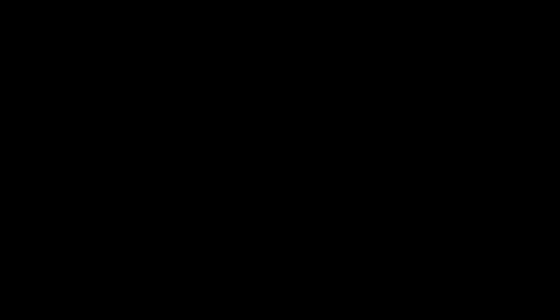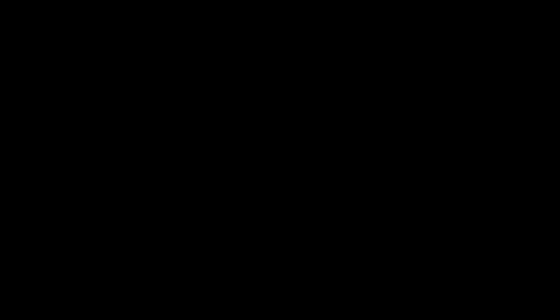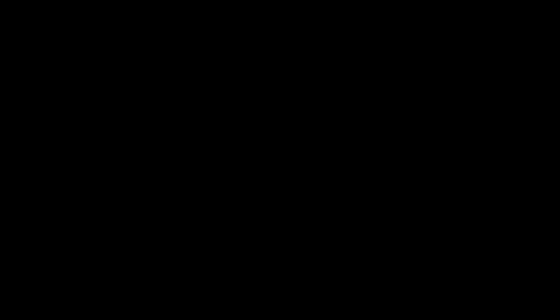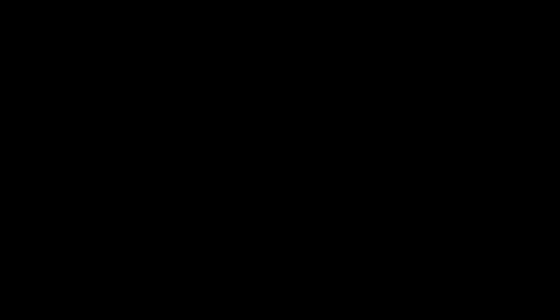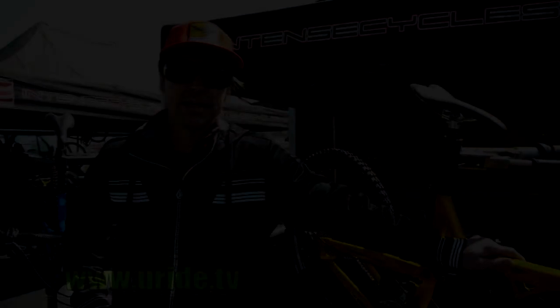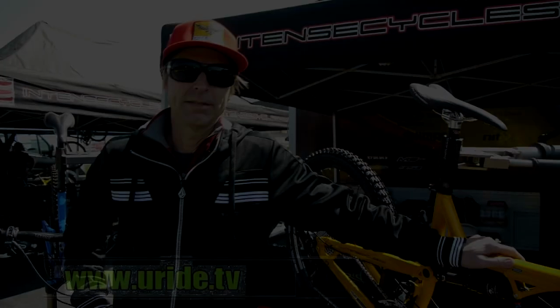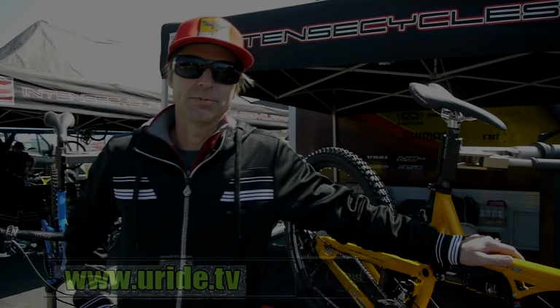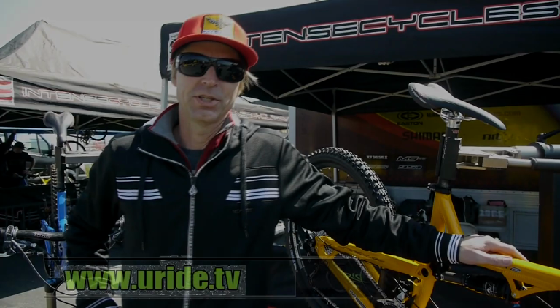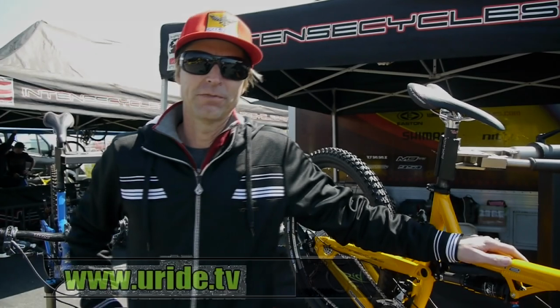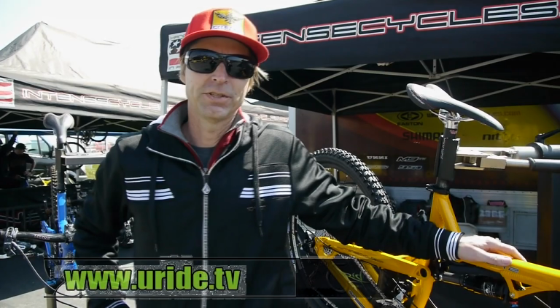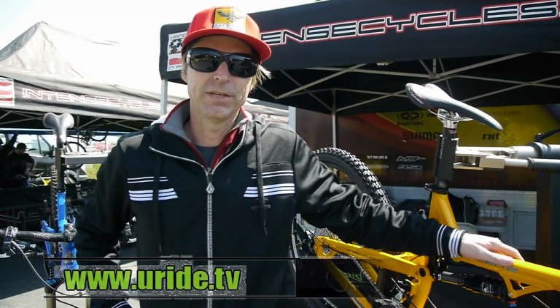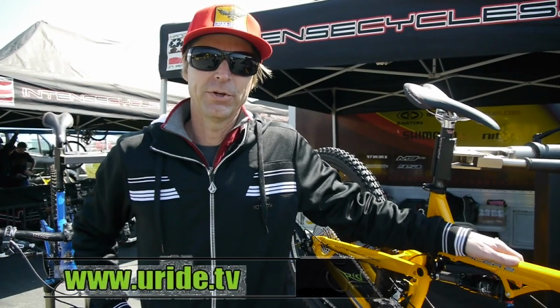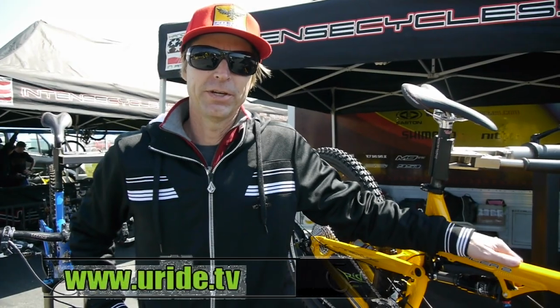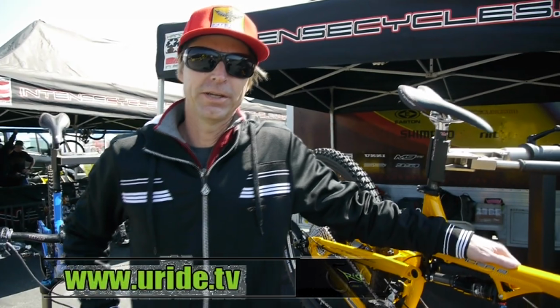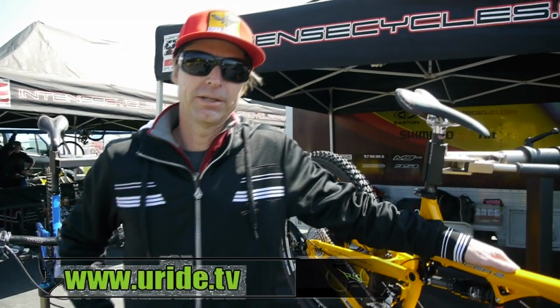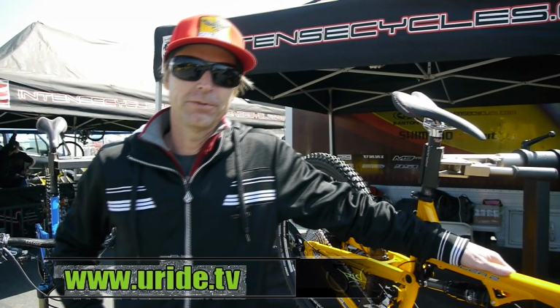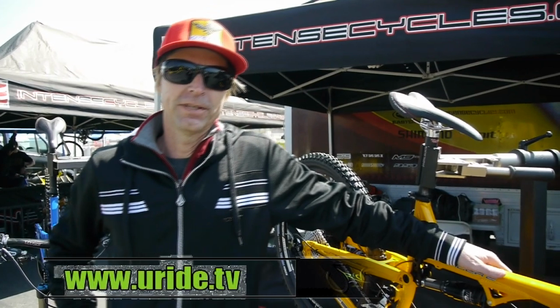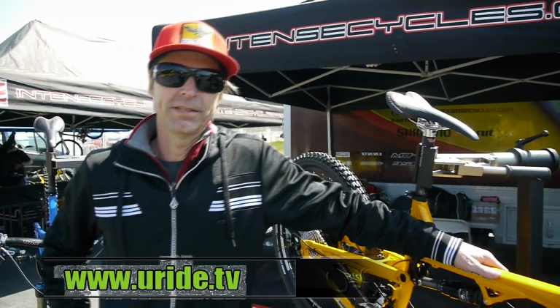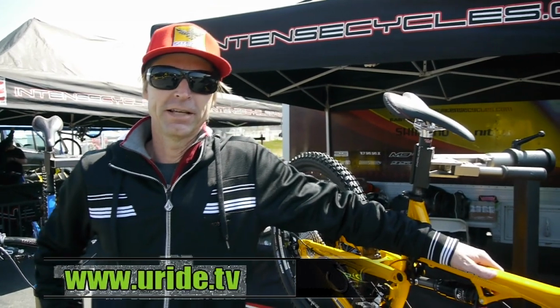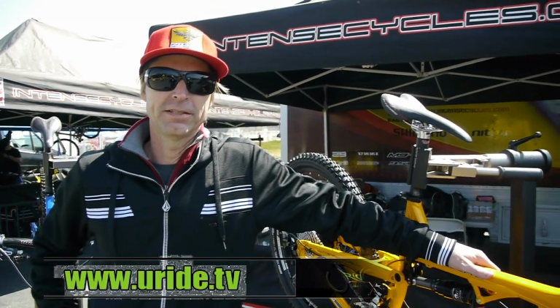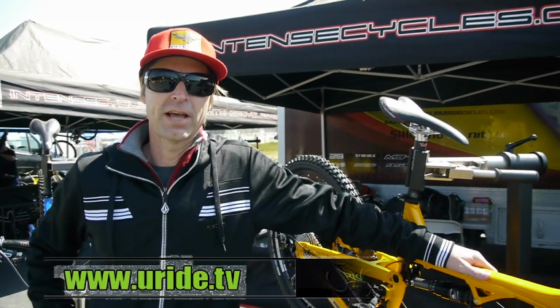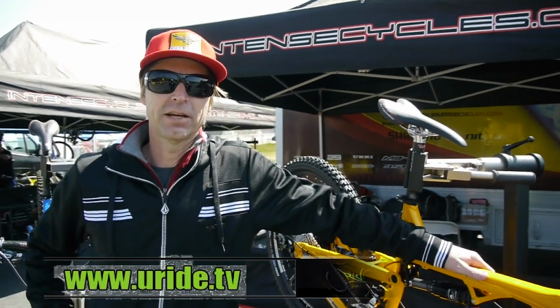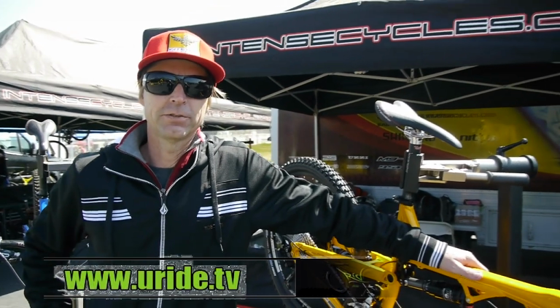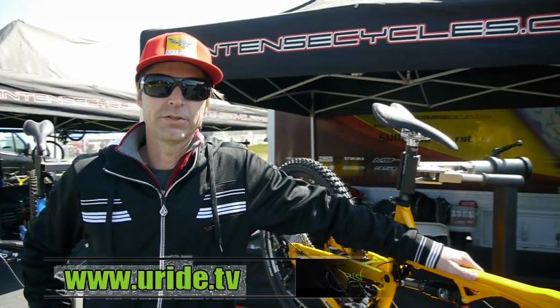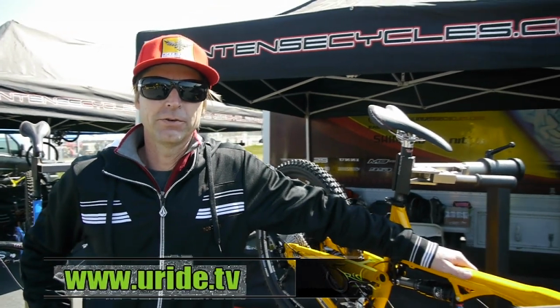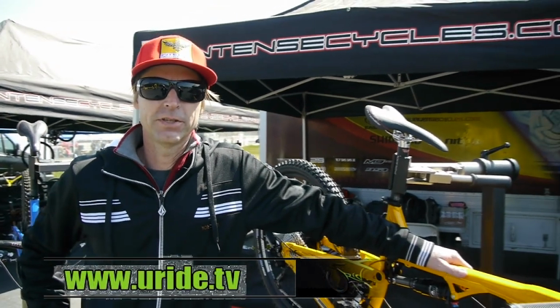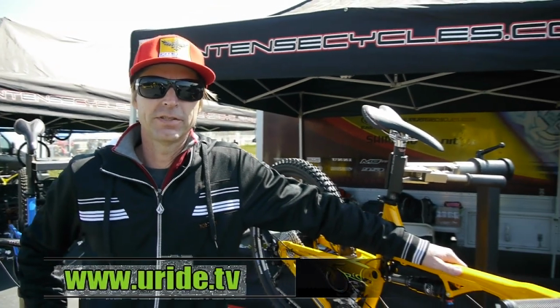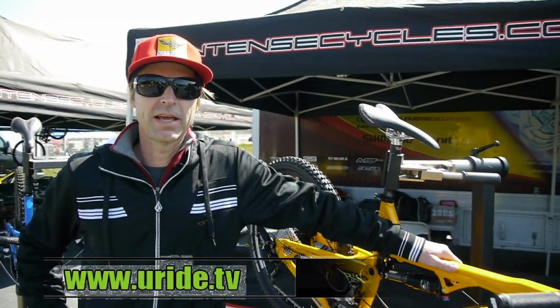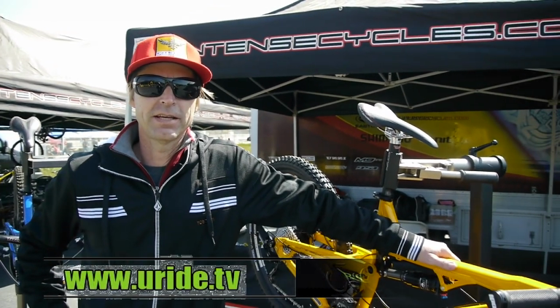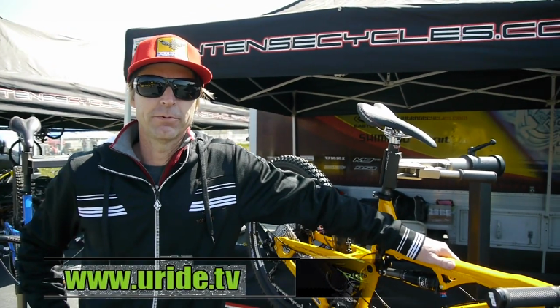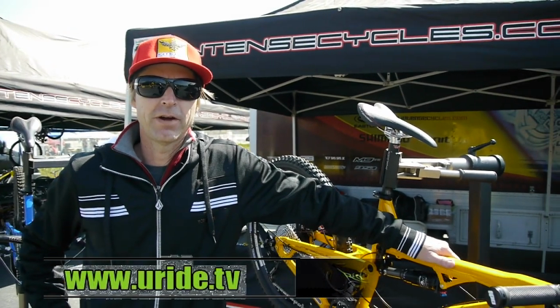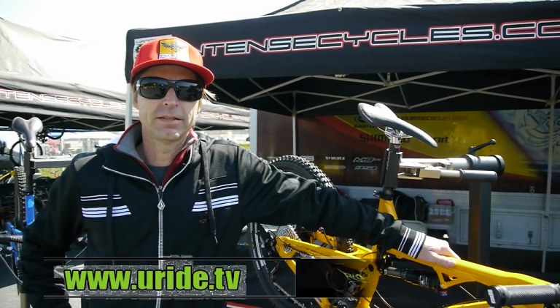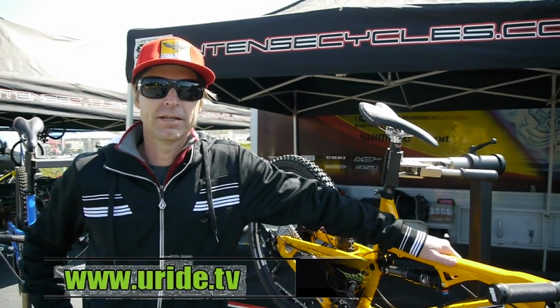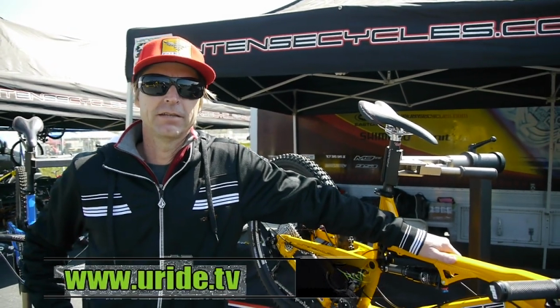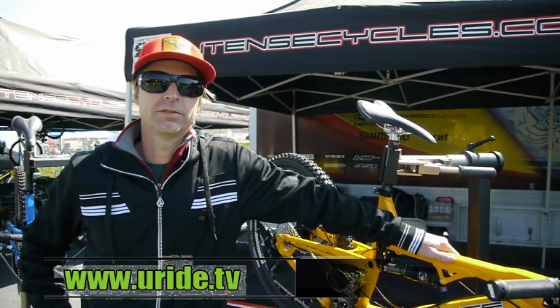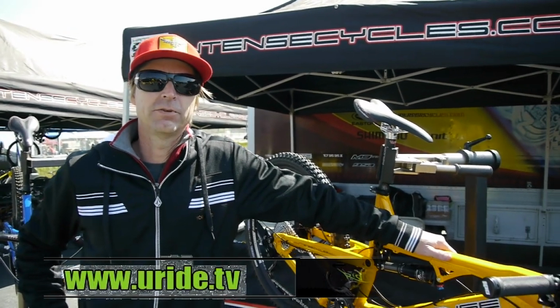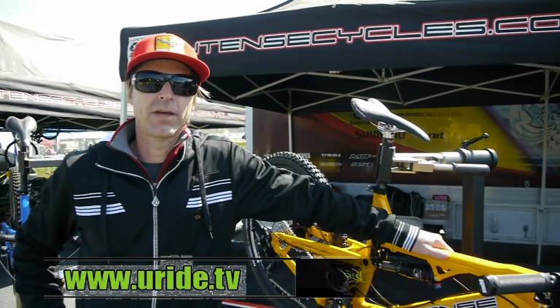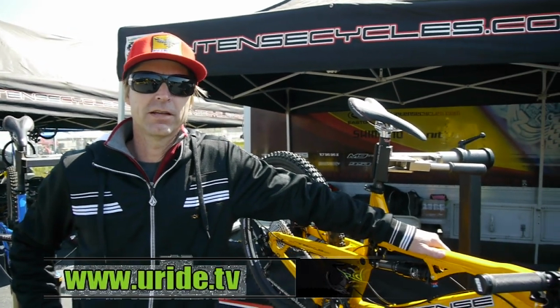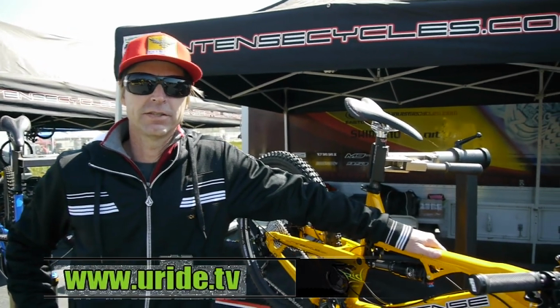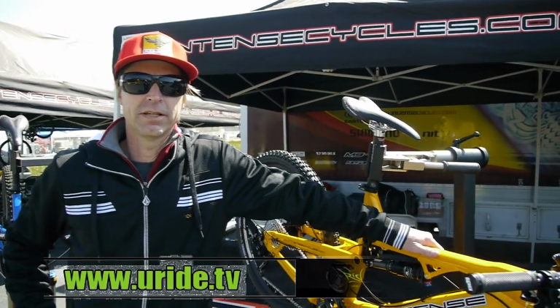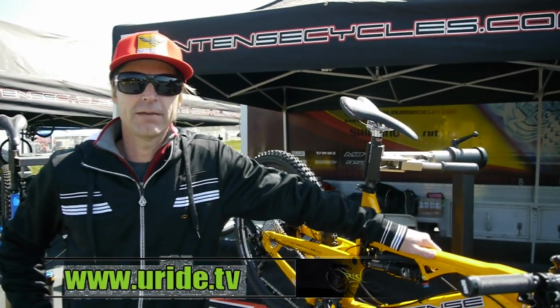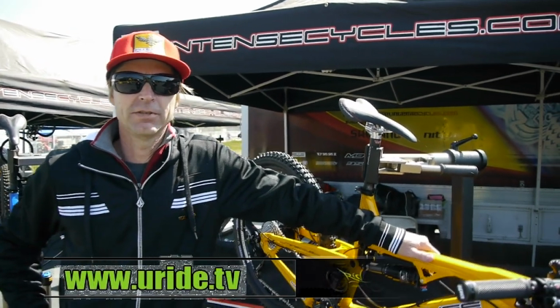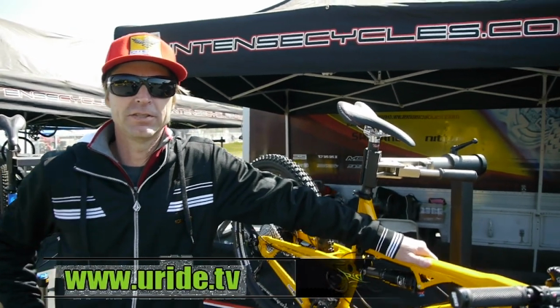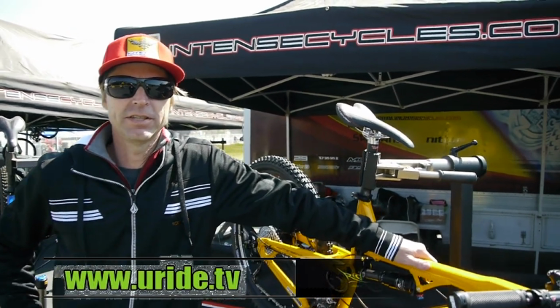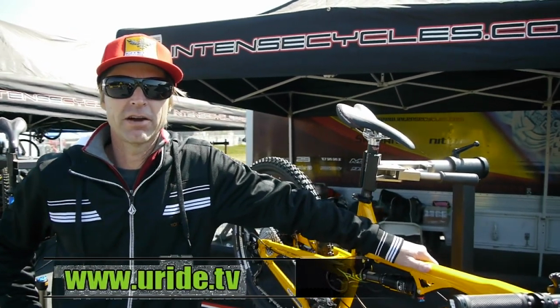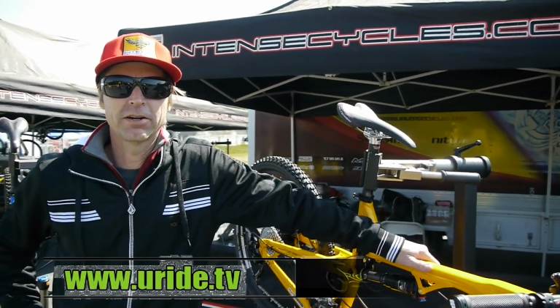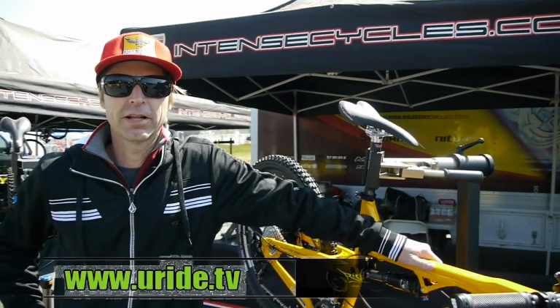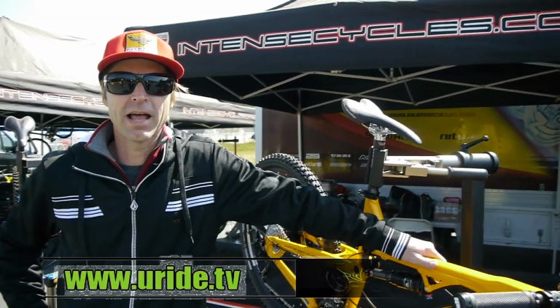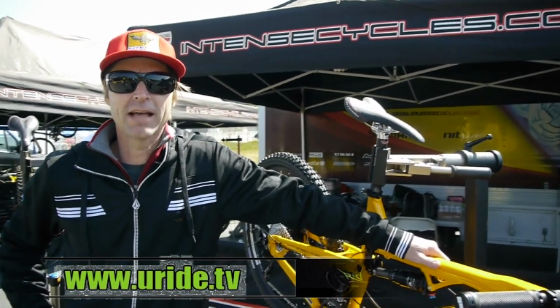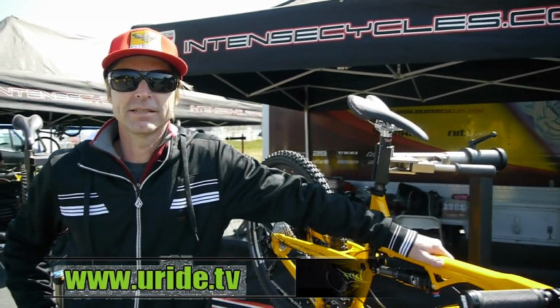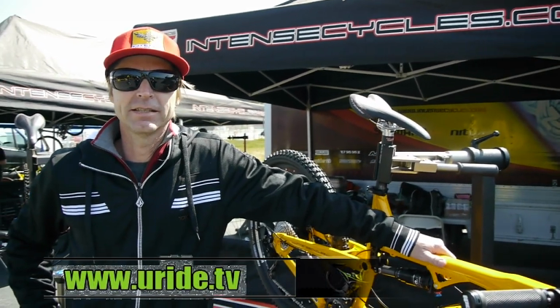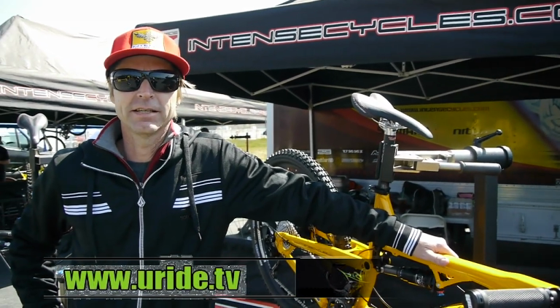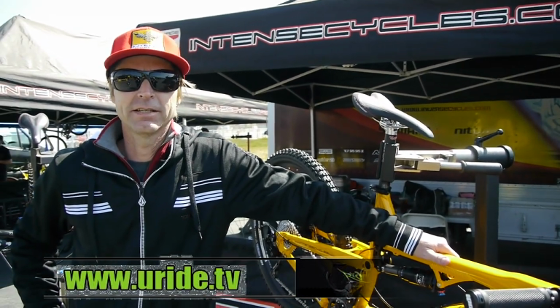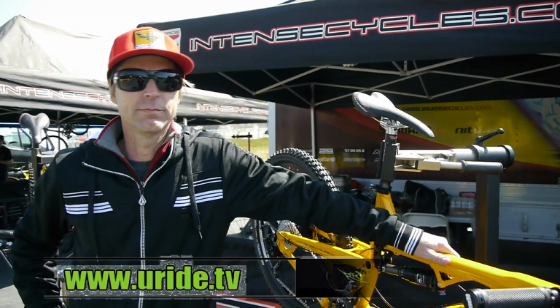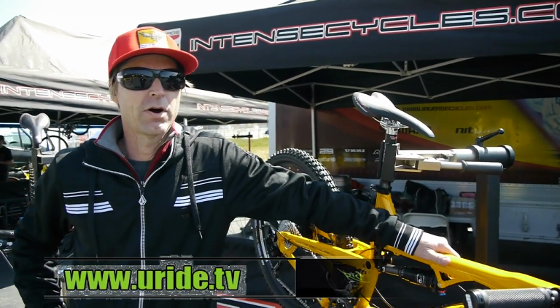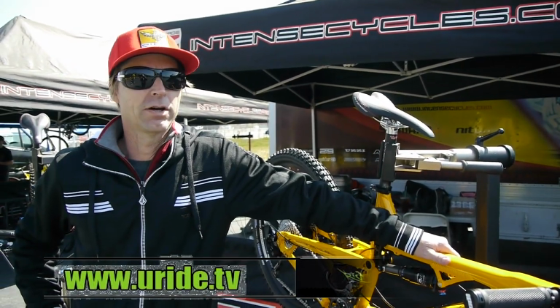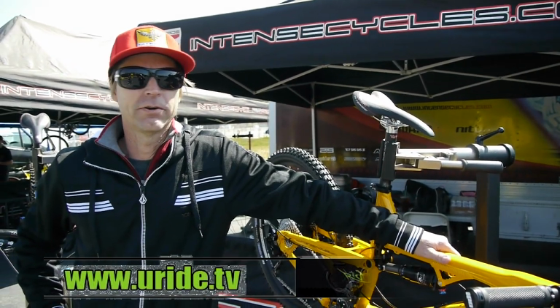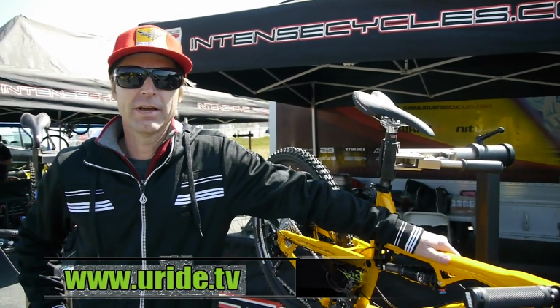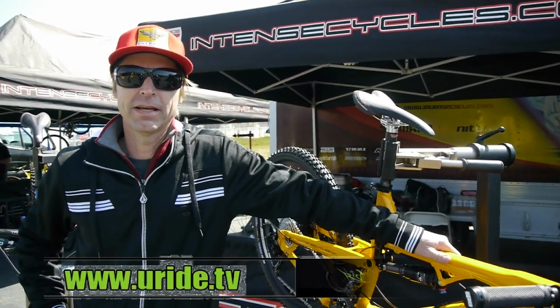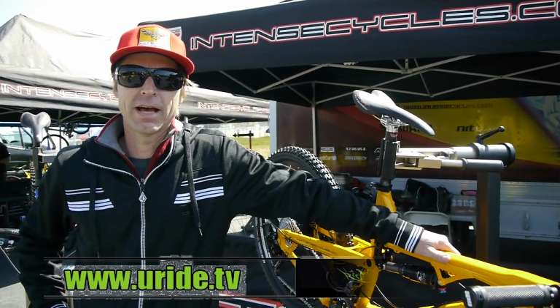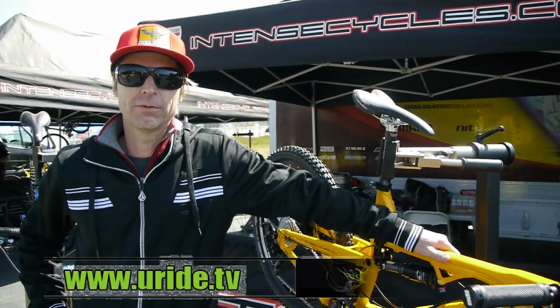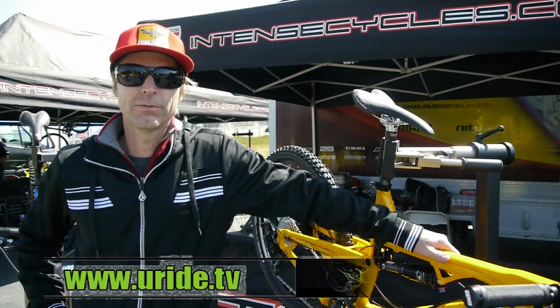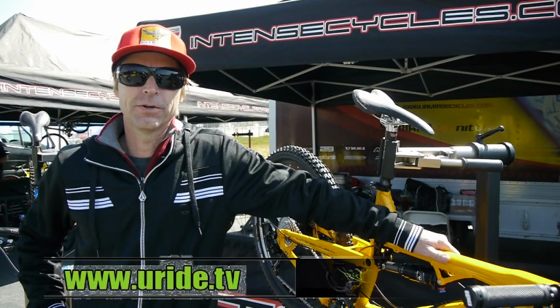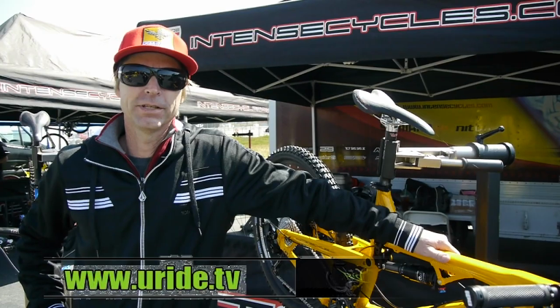Hey, Jeff Steber here with Intense Cycles USA. We're at the 2011 Sea Otter Classic in Monterey, California.